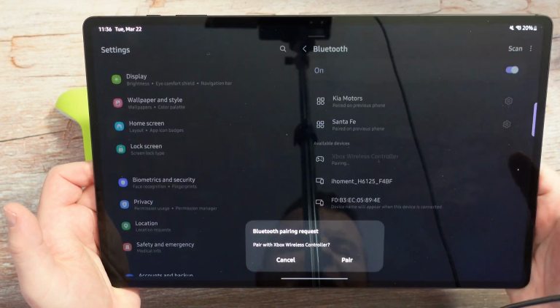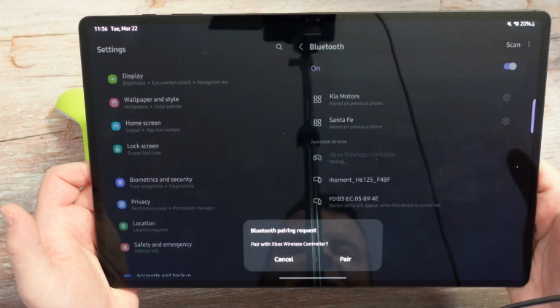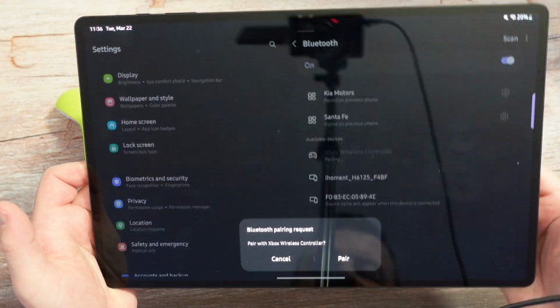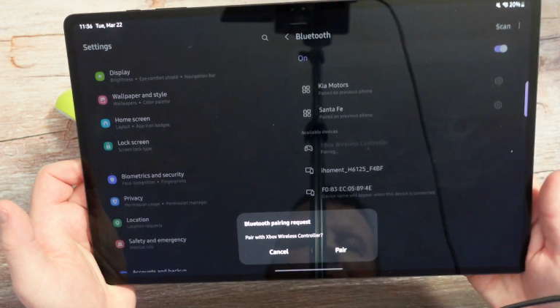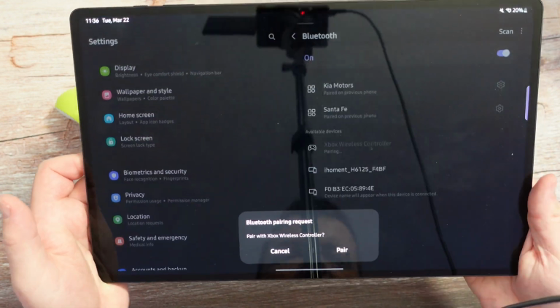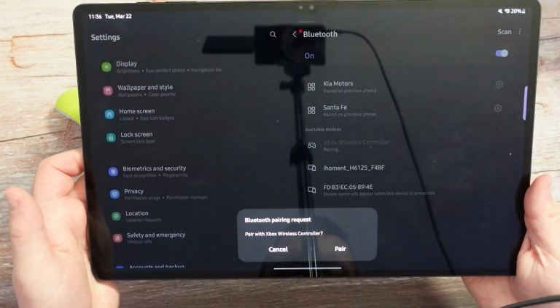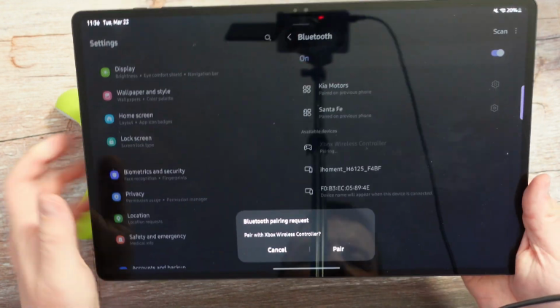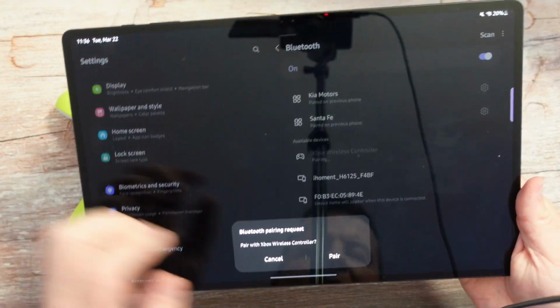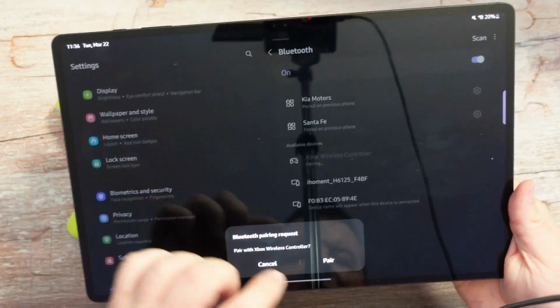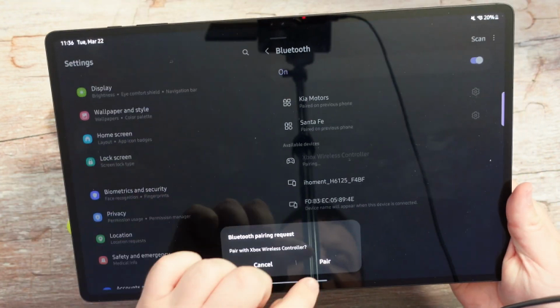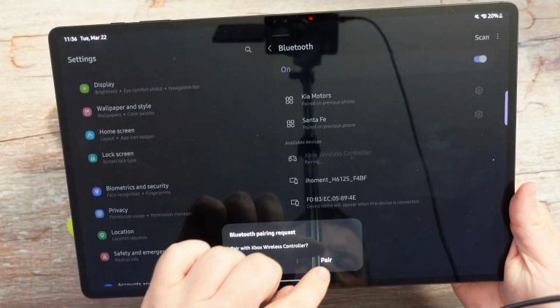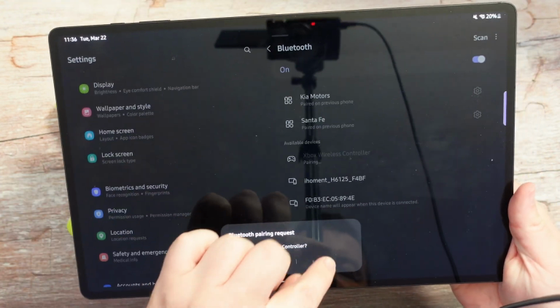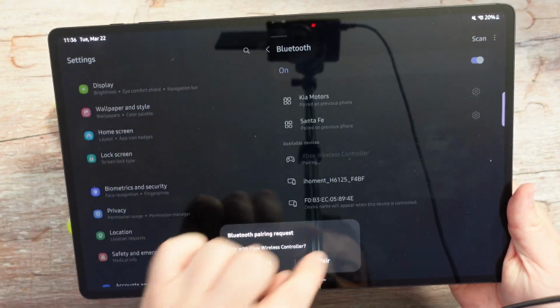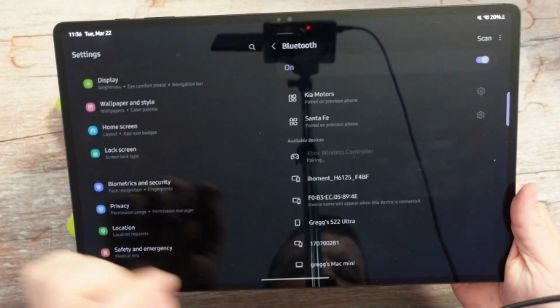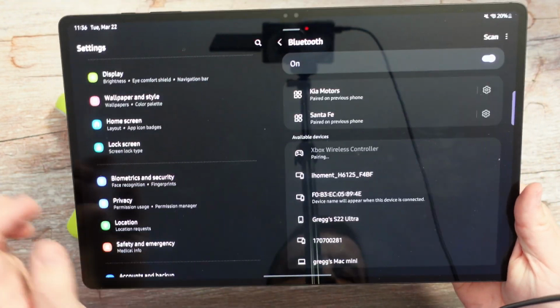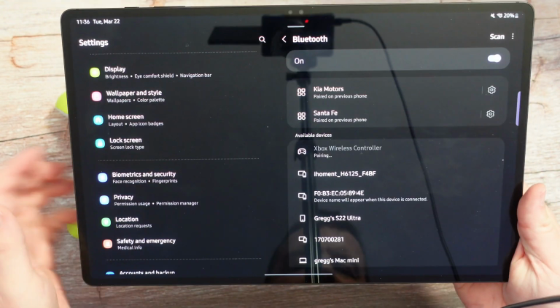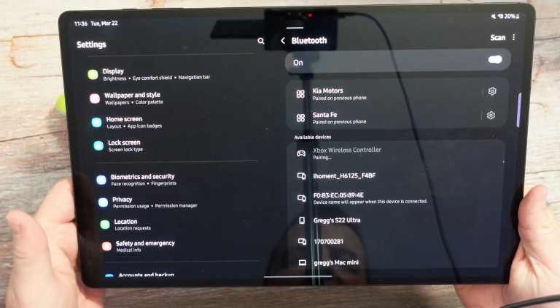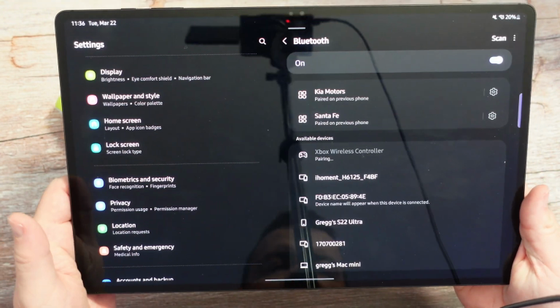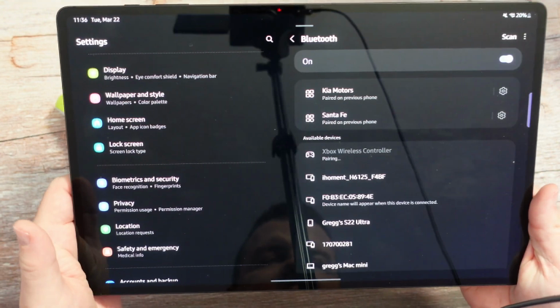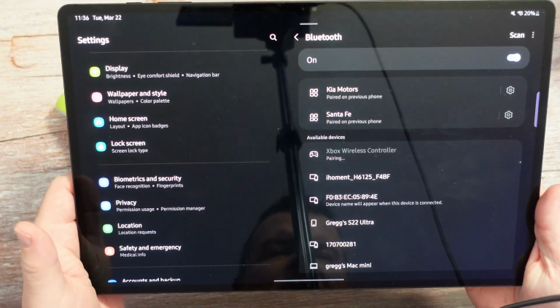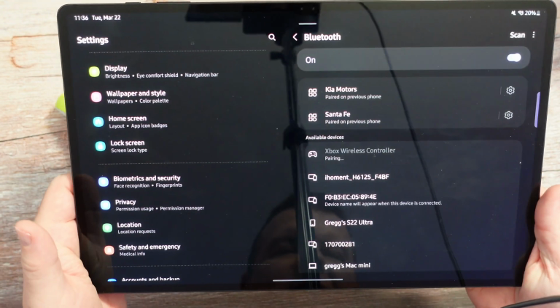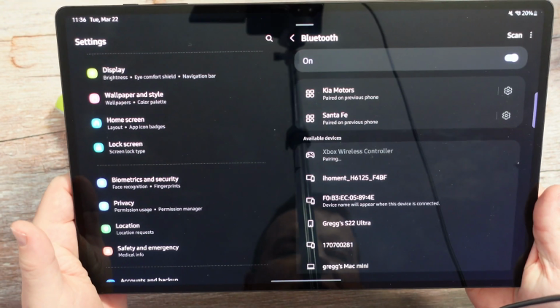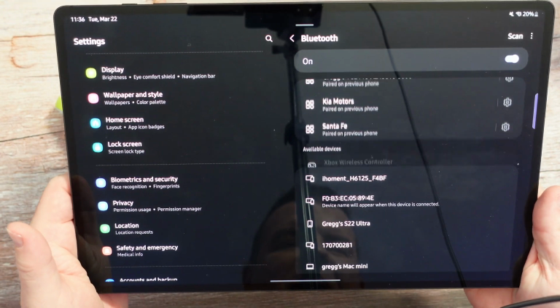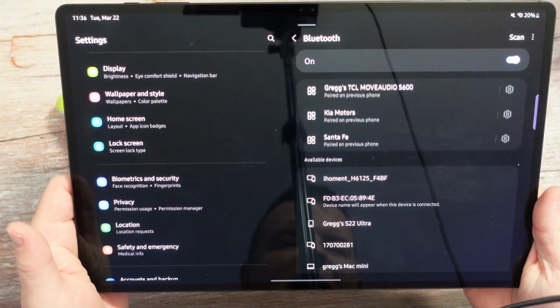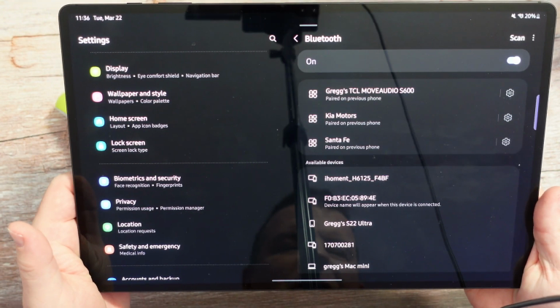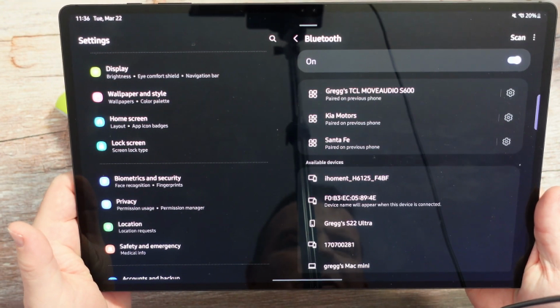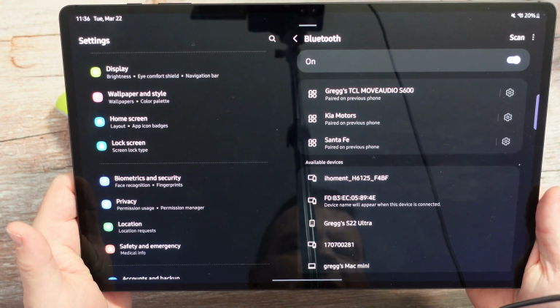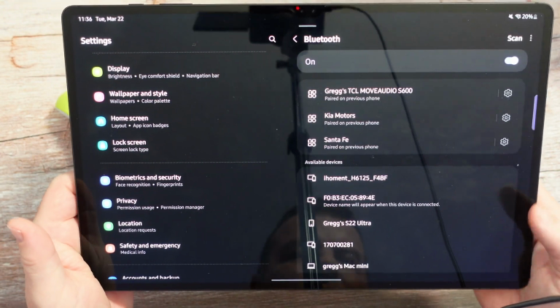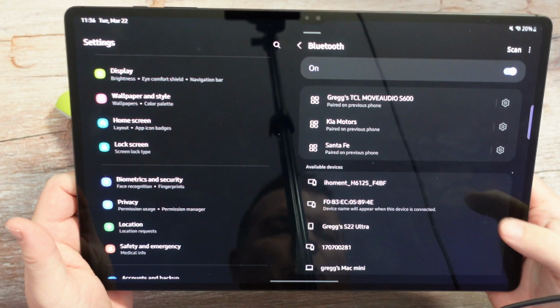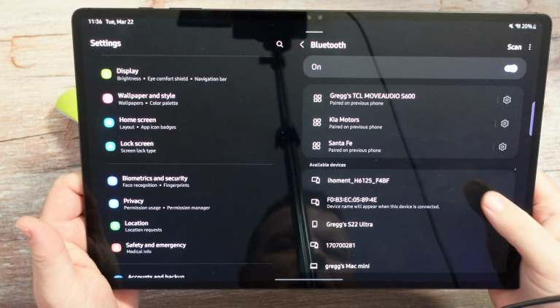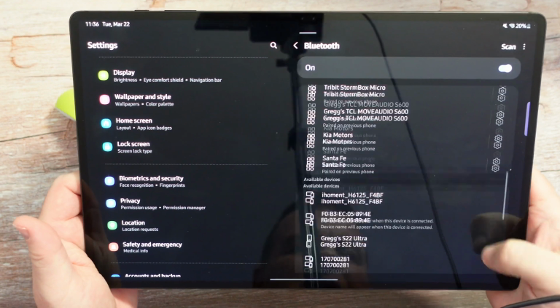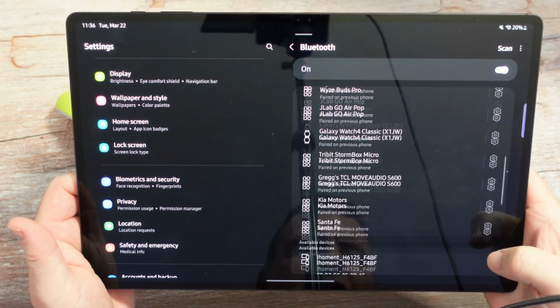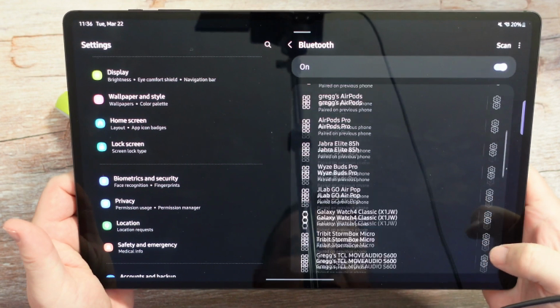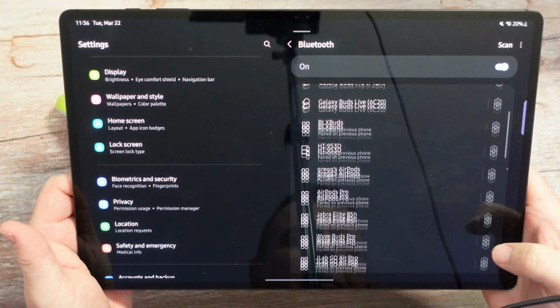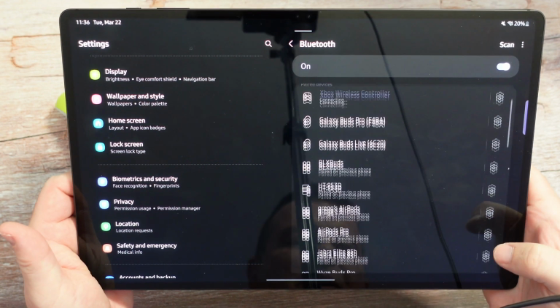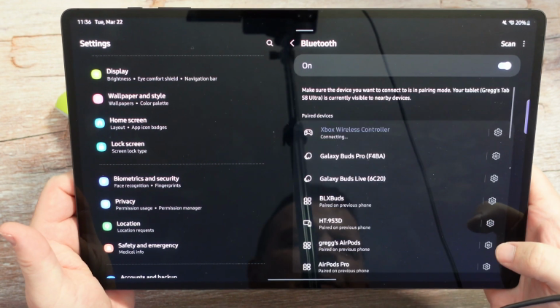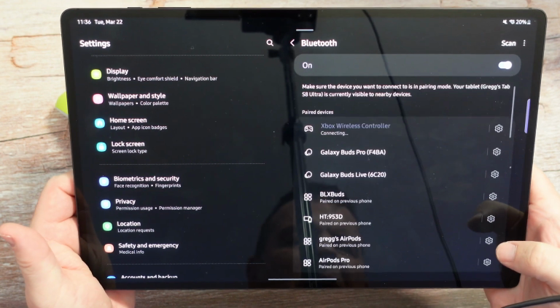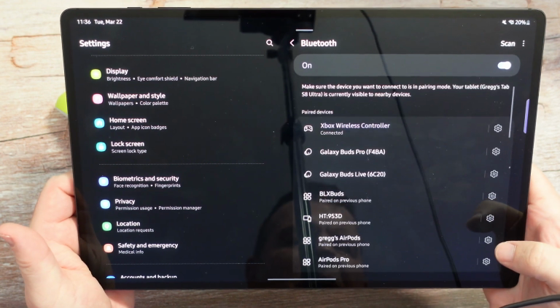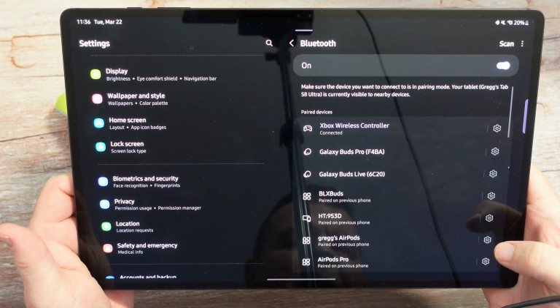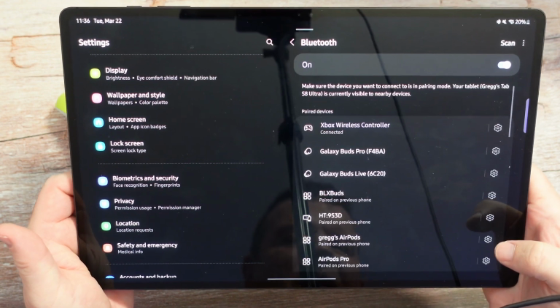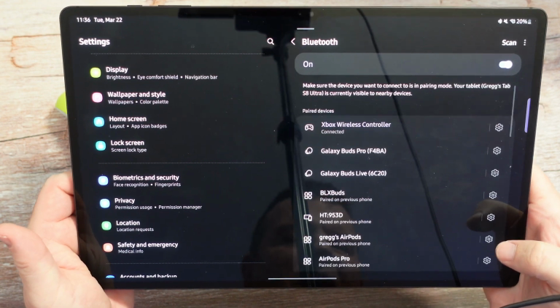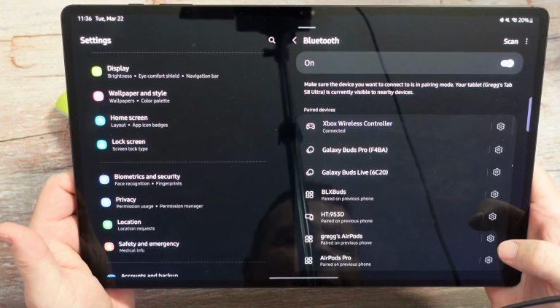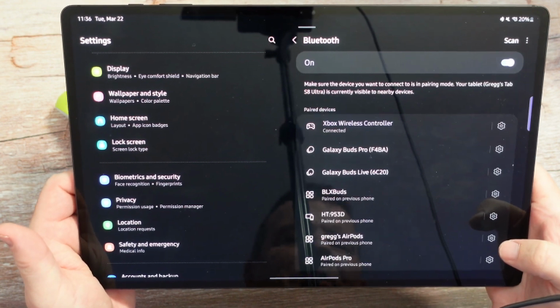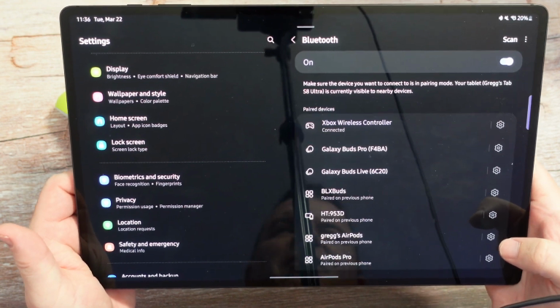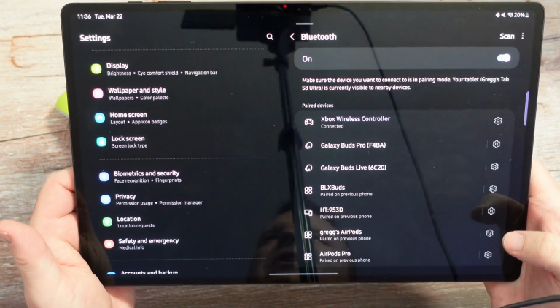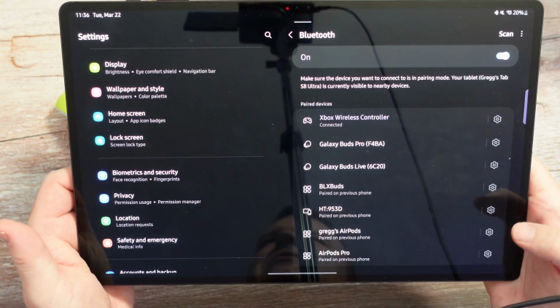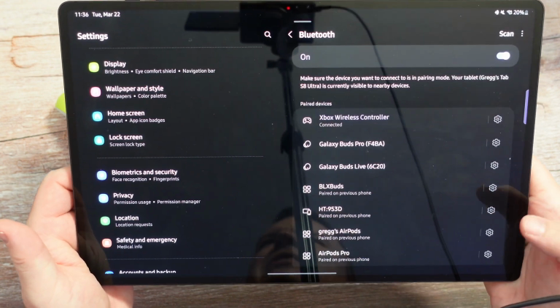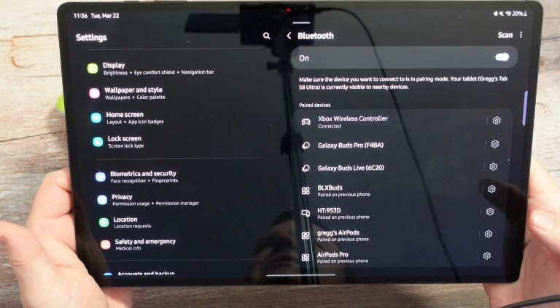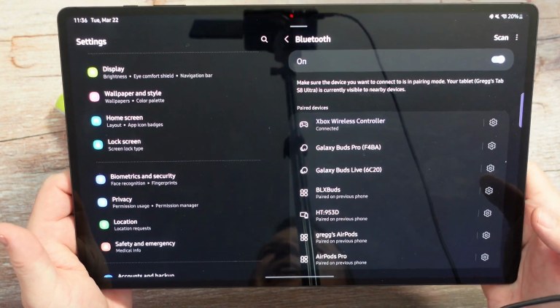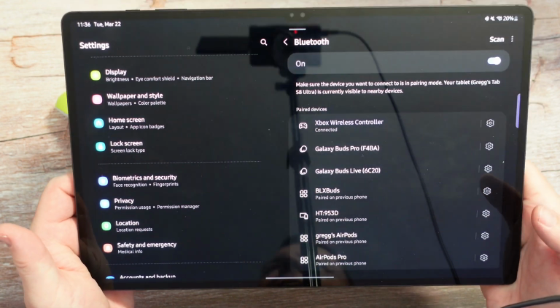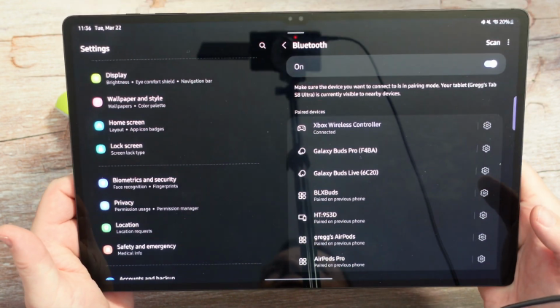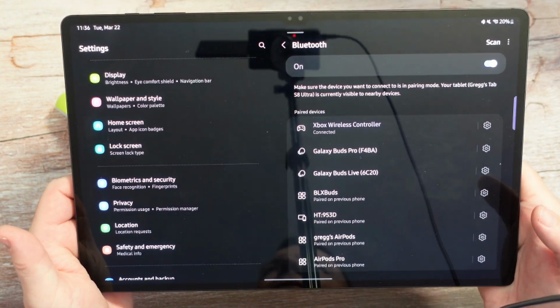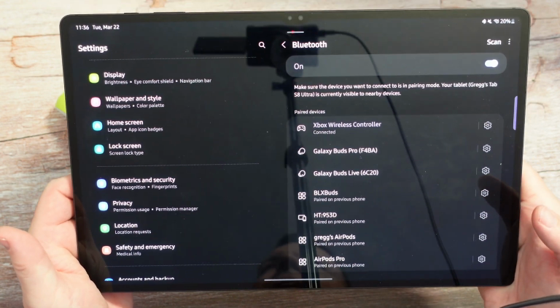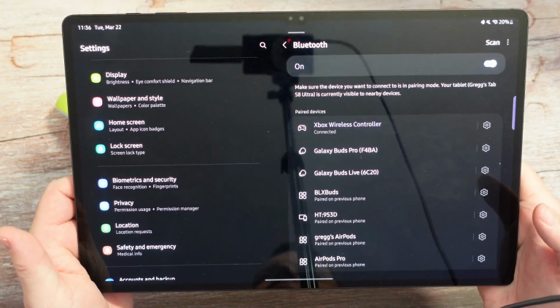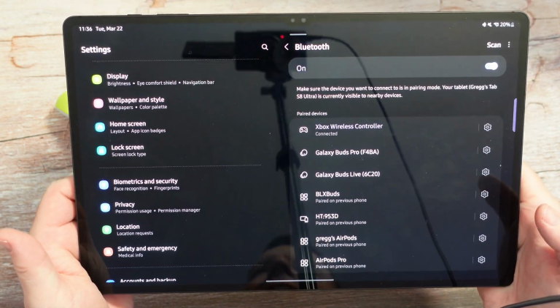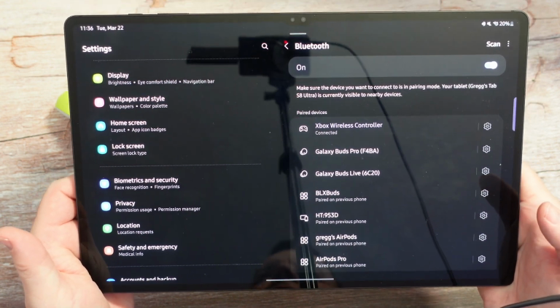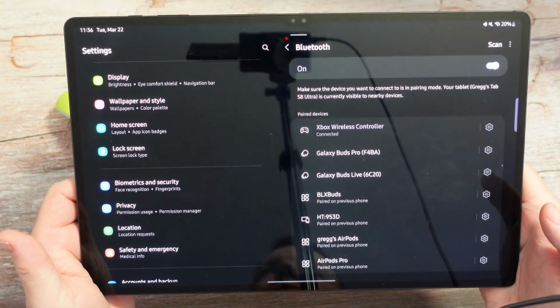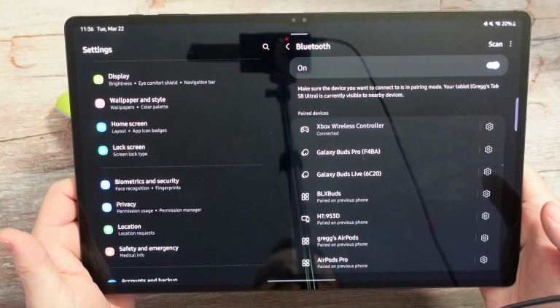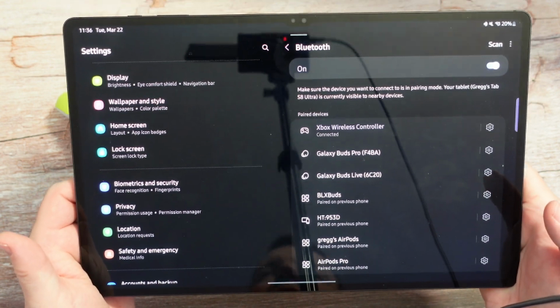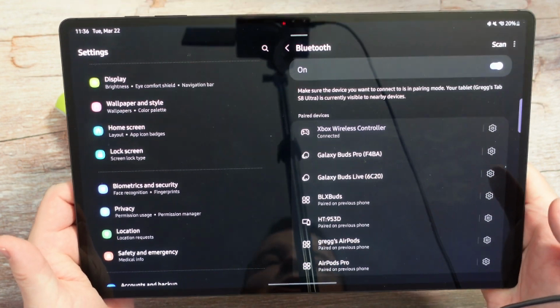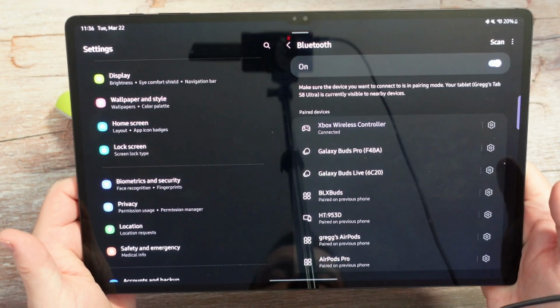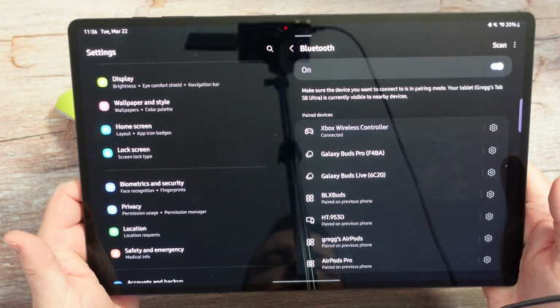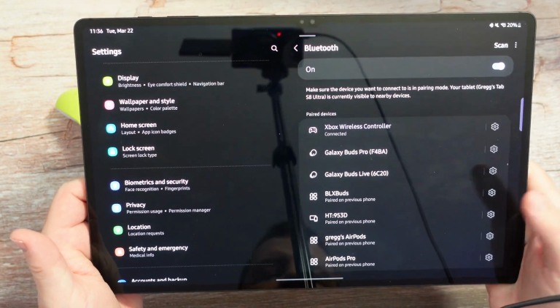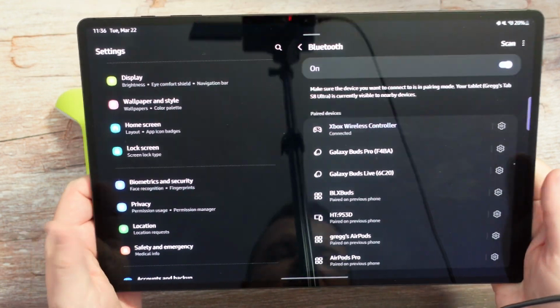I'm going to tap that — it's going to pair. I'll hit pair again, and in just a moment it should be paired up. There it is — it is now connected, so I can use it.